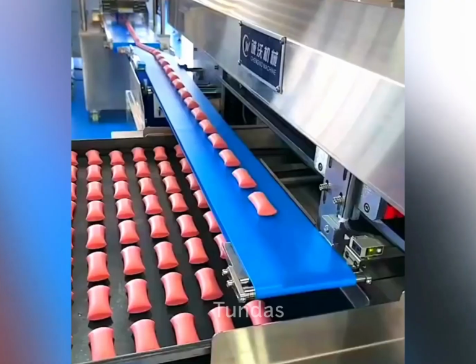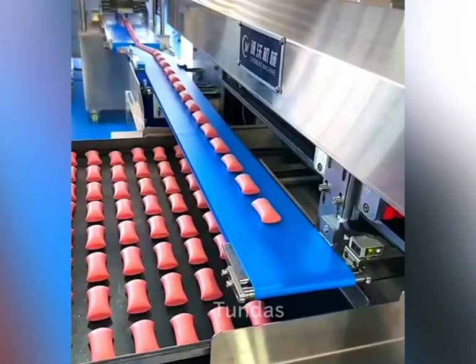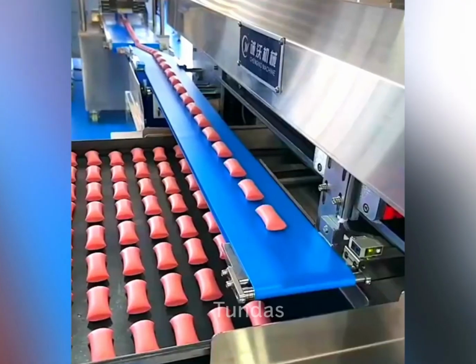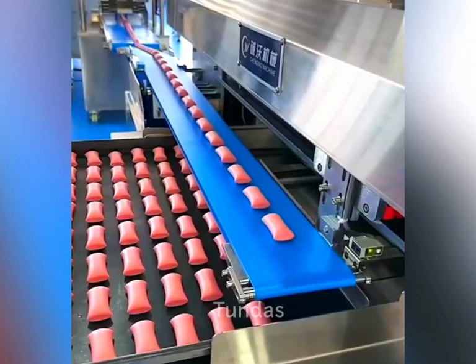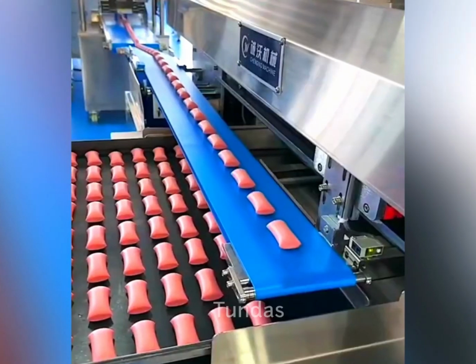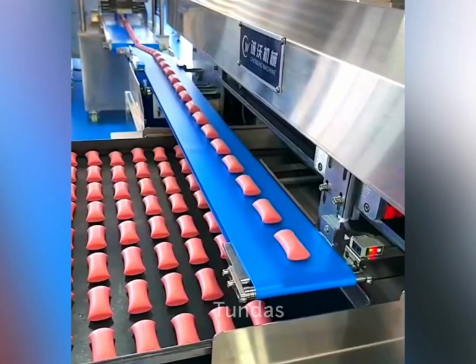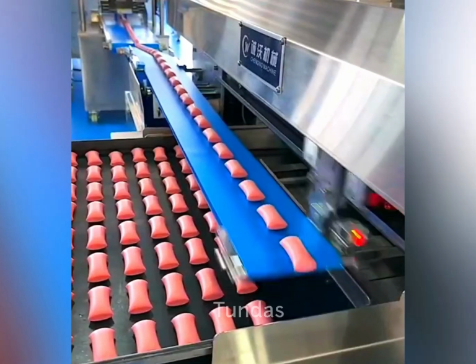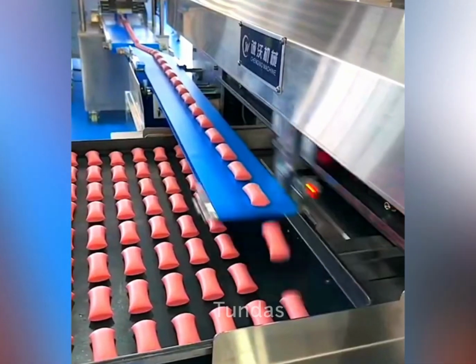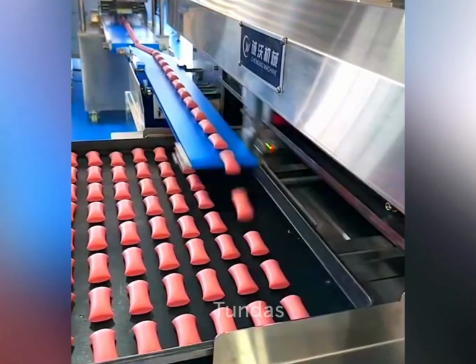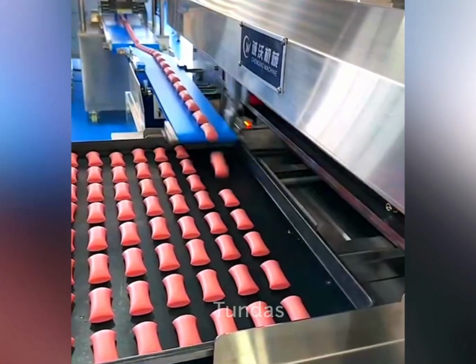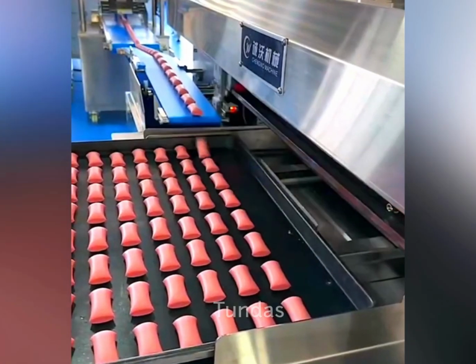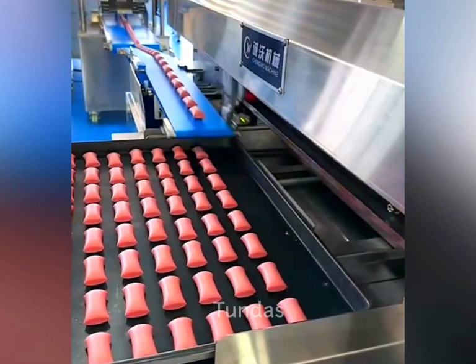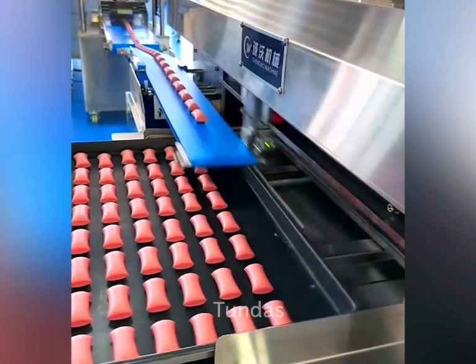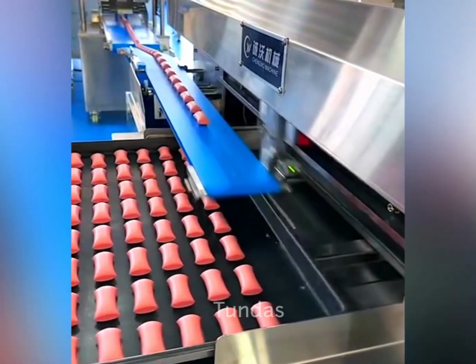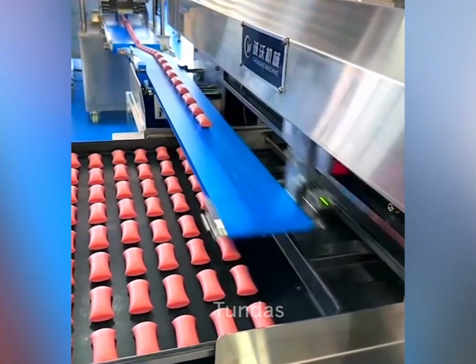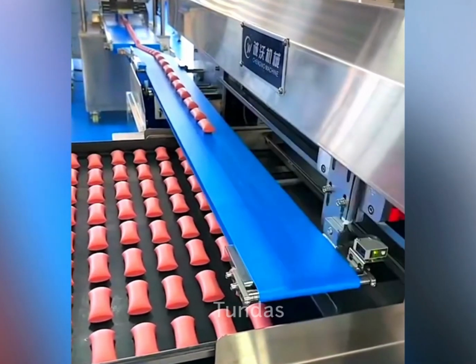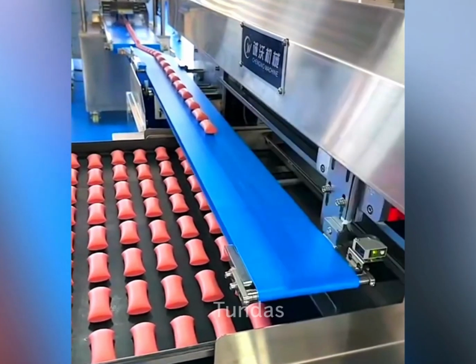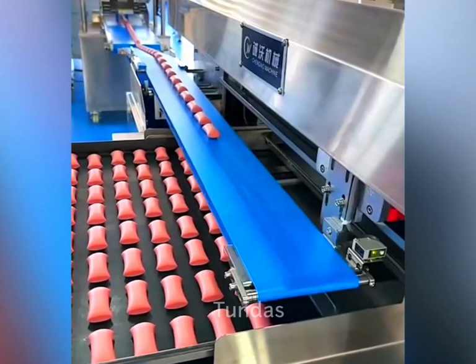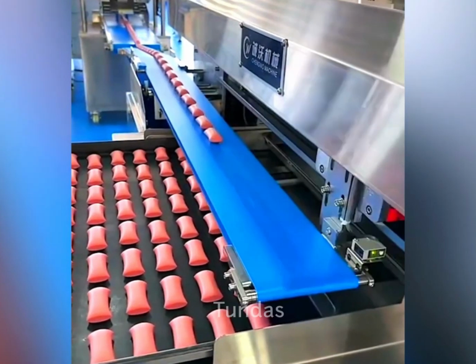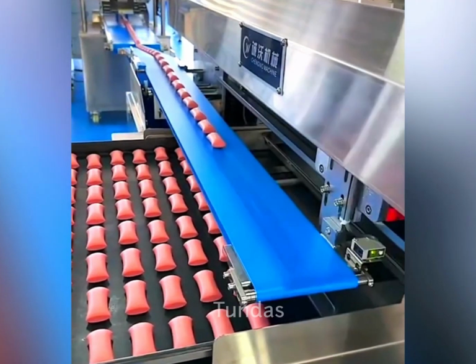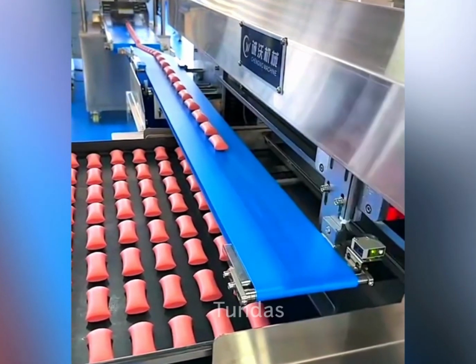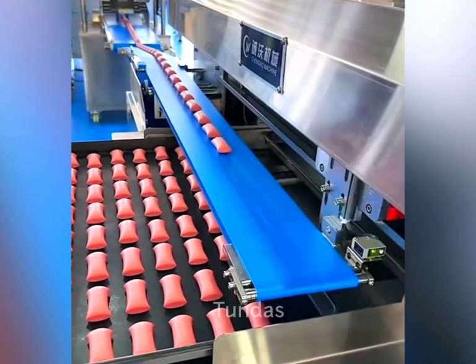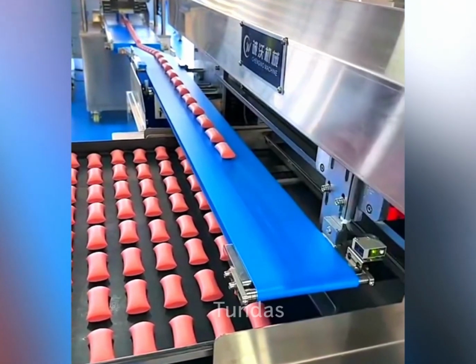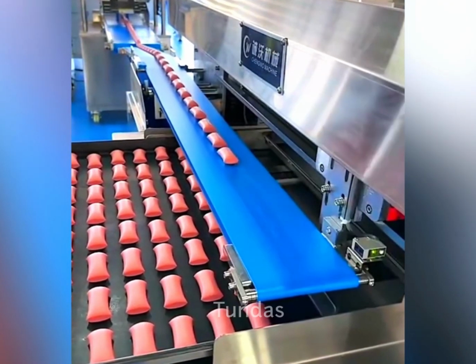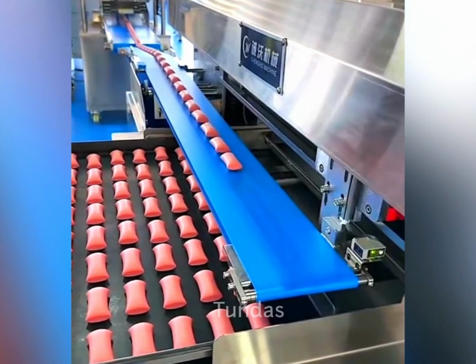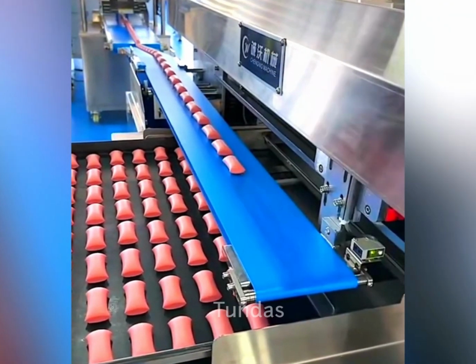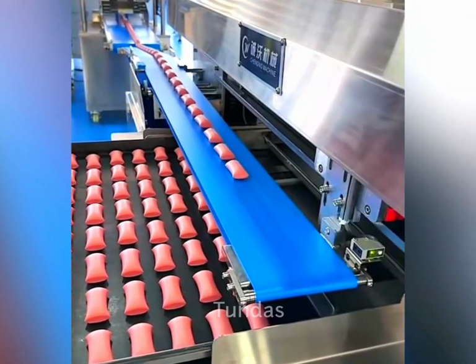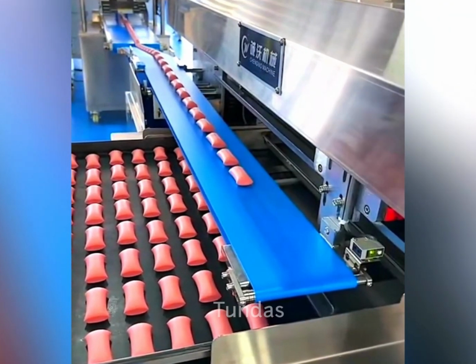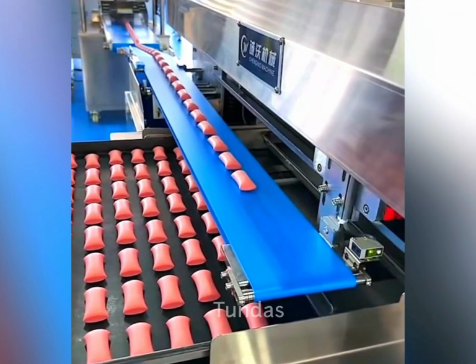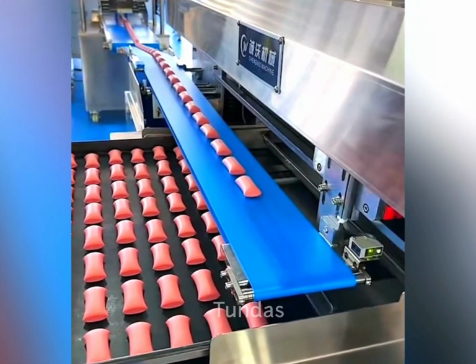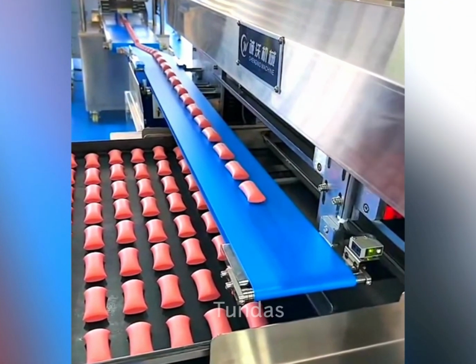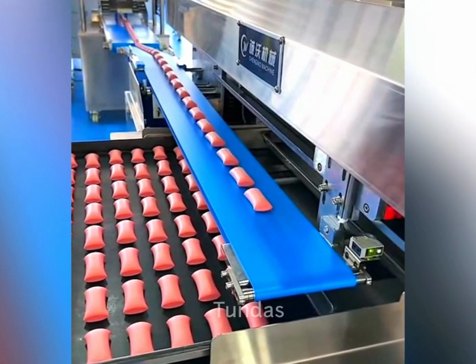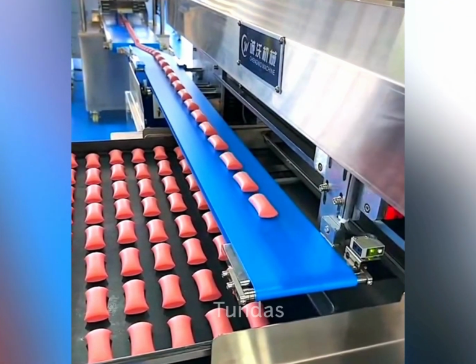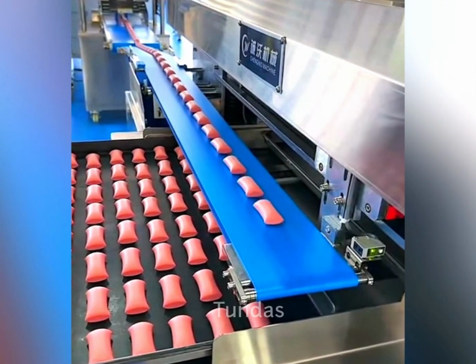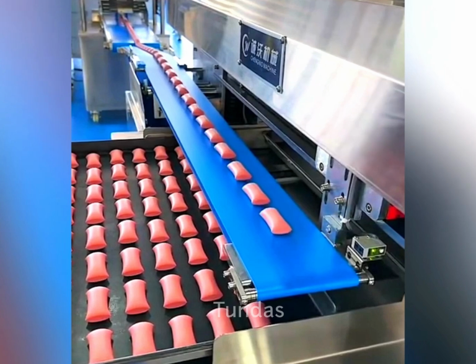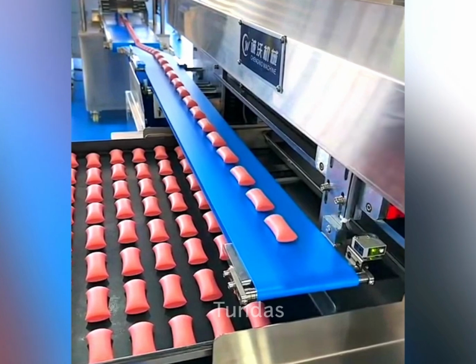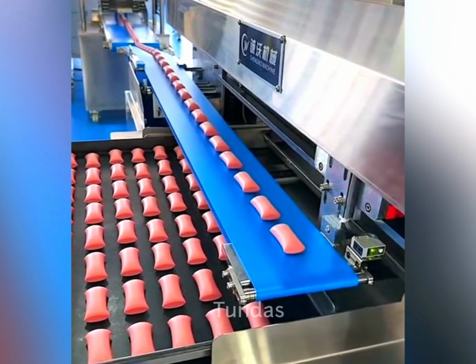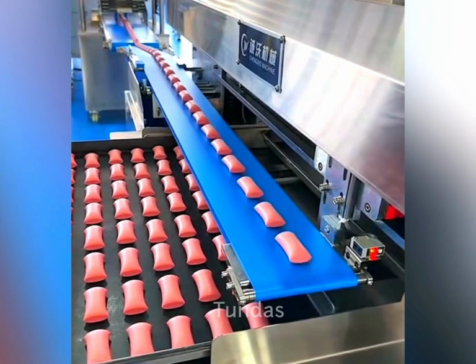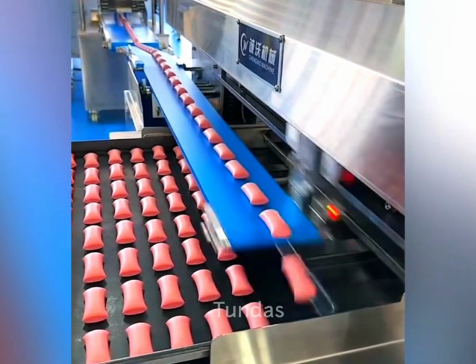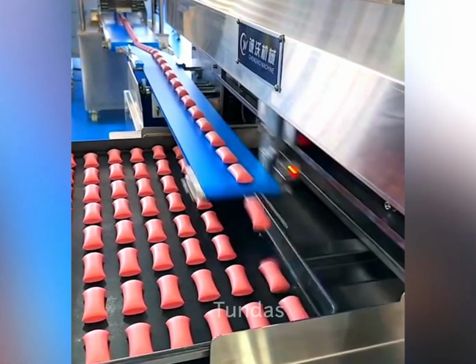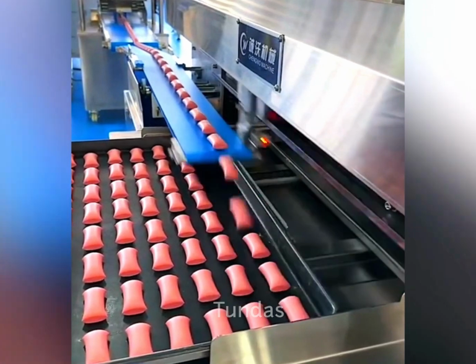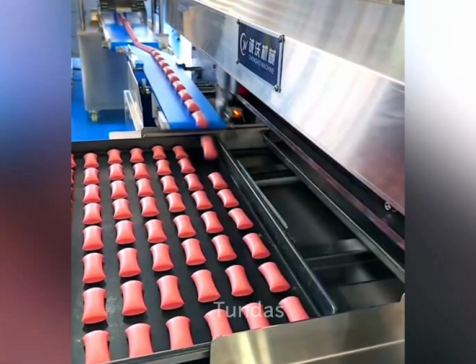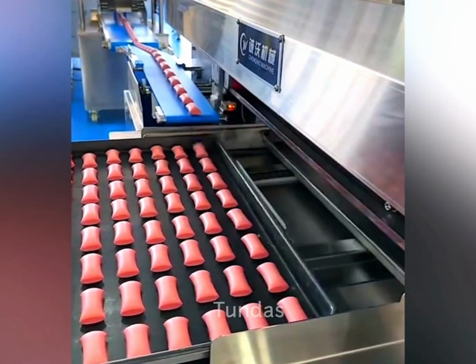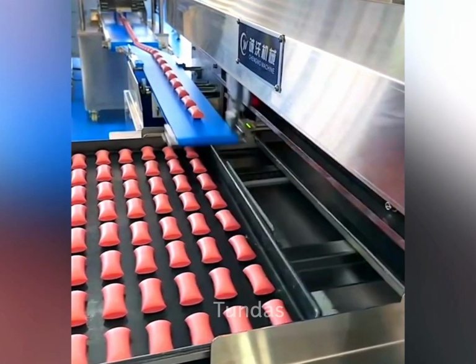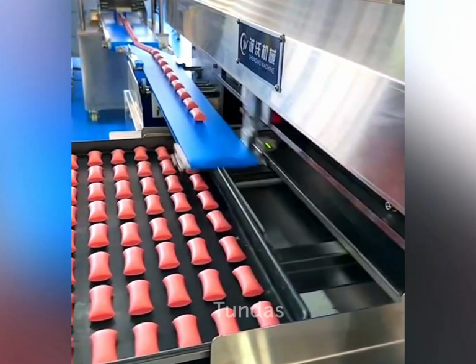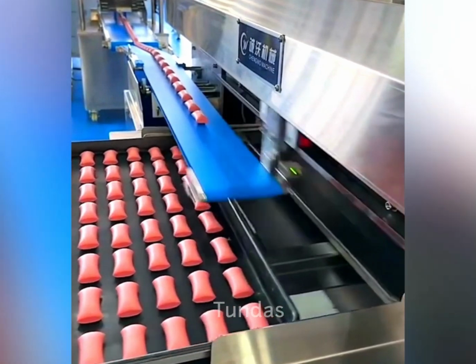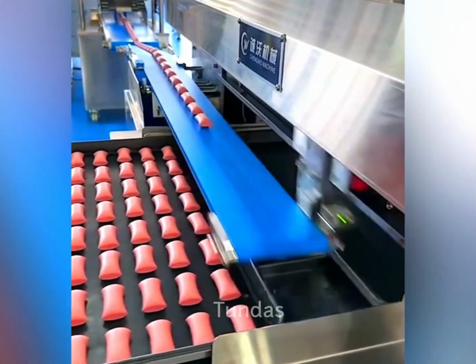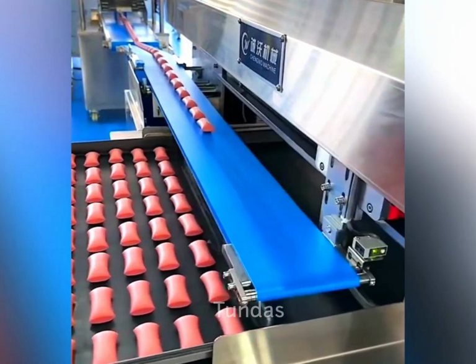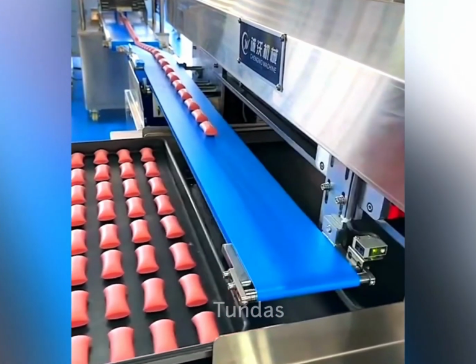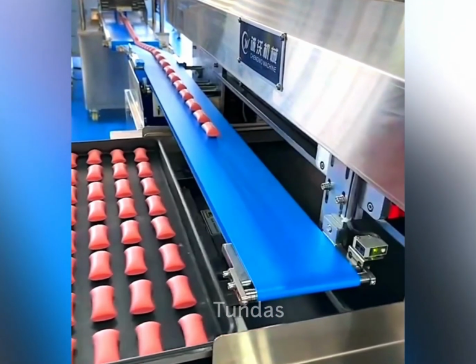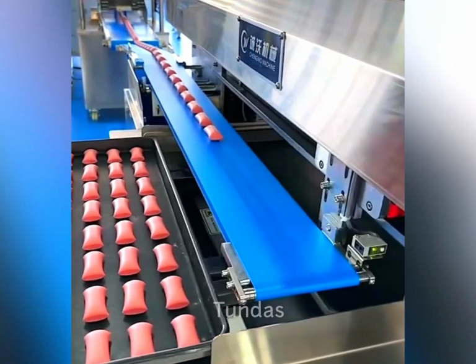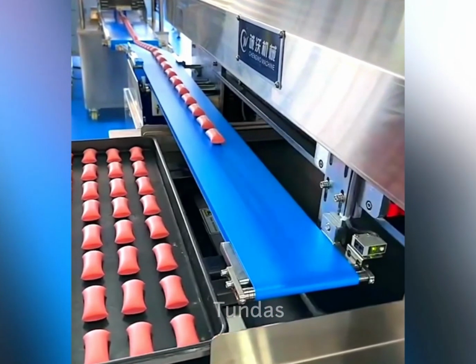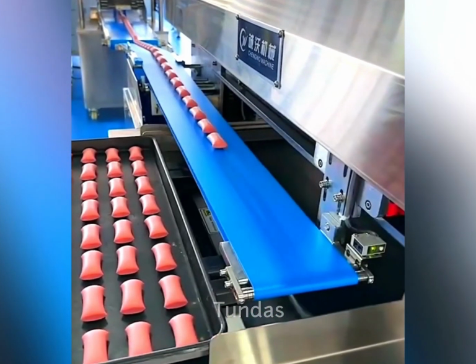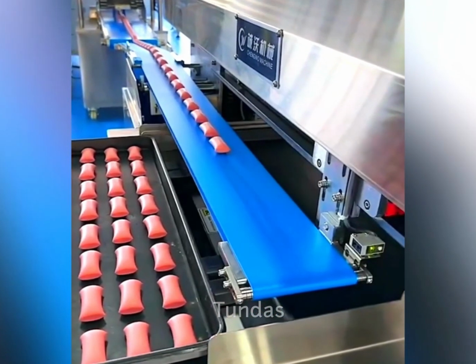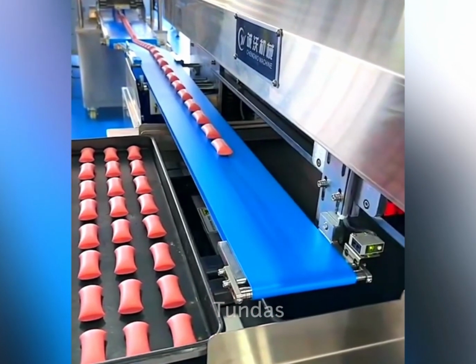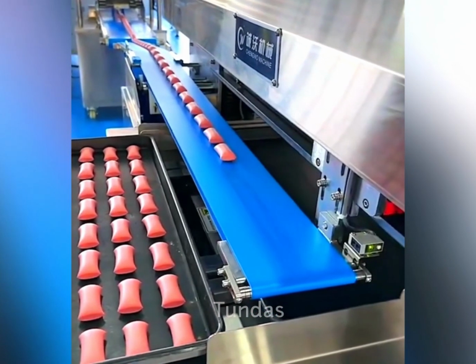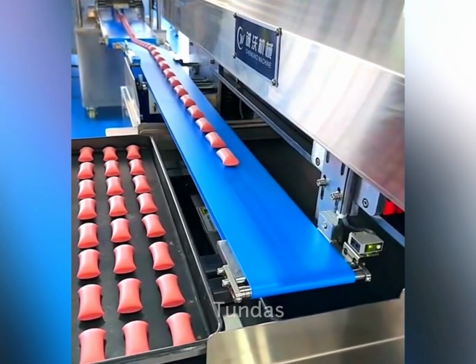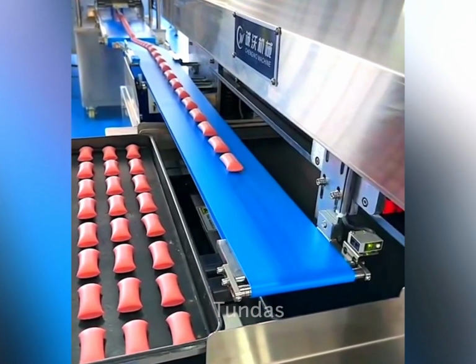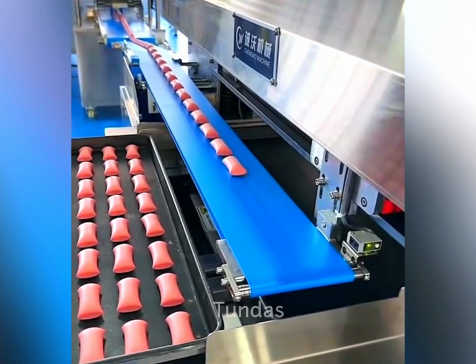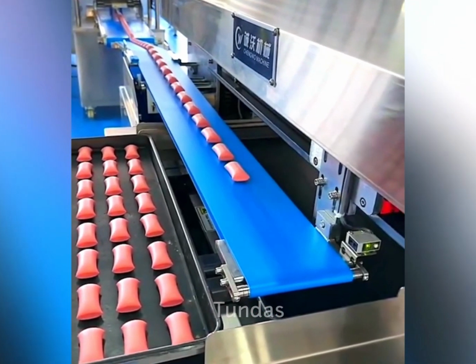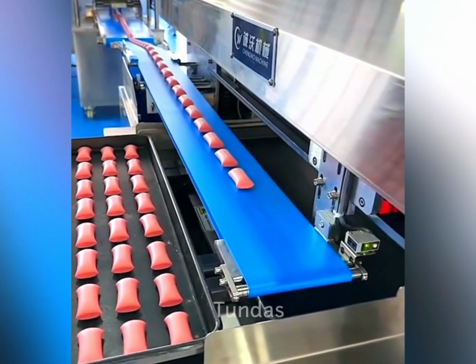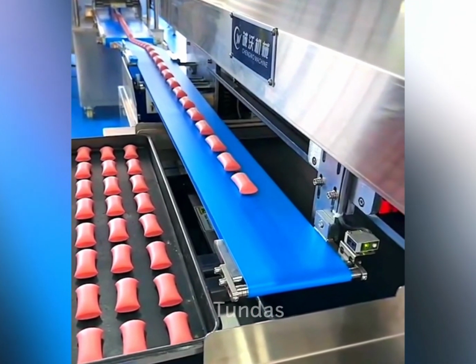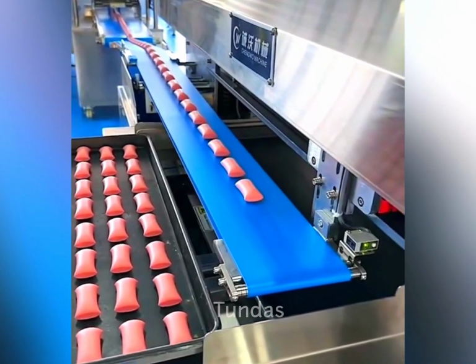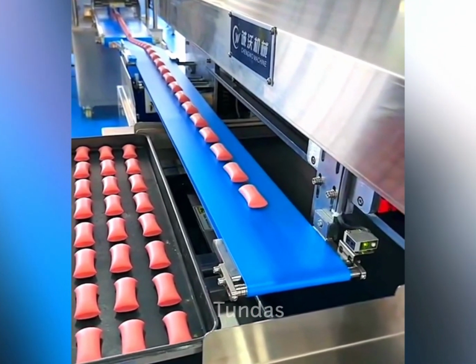After these products have been produced, they are automatically and evenly laid out for further packaging and transportation.